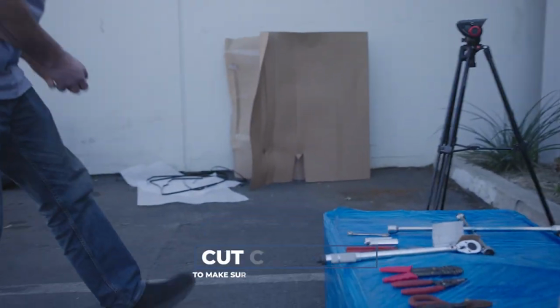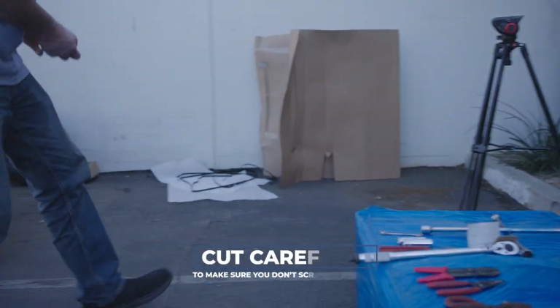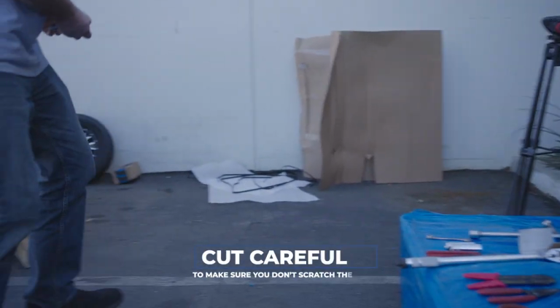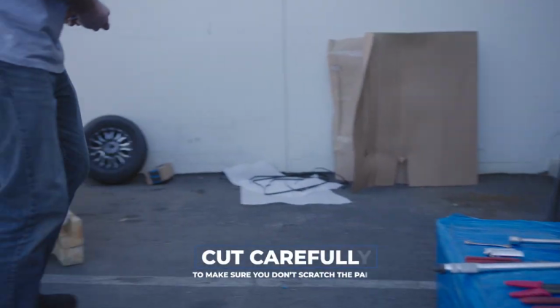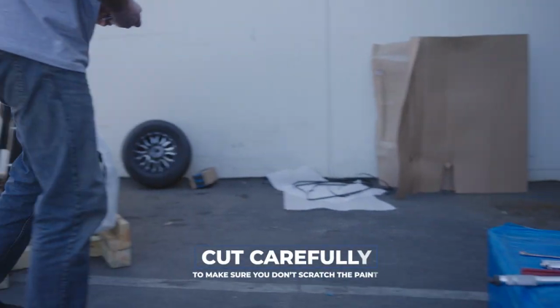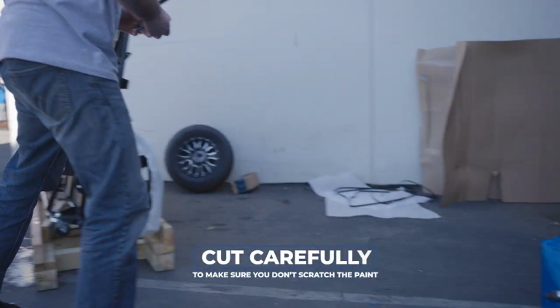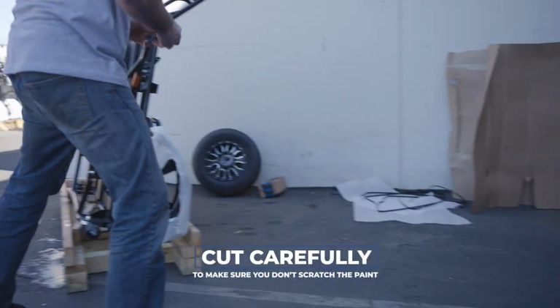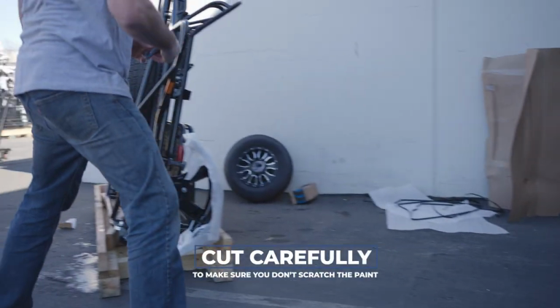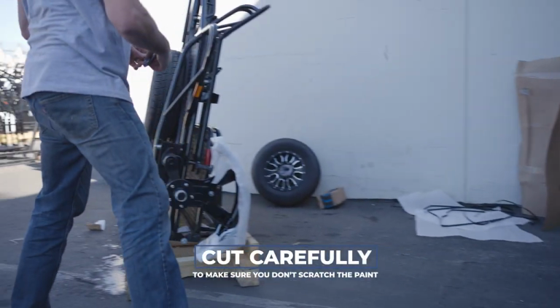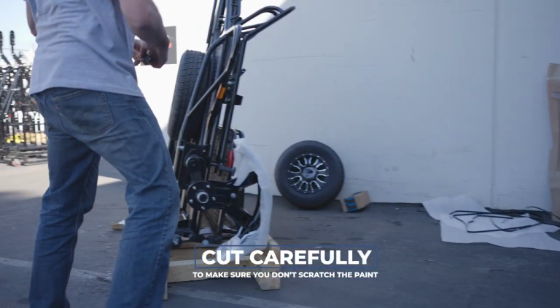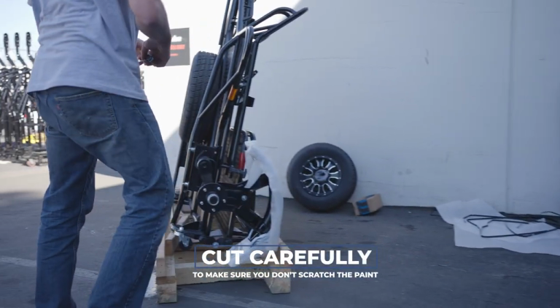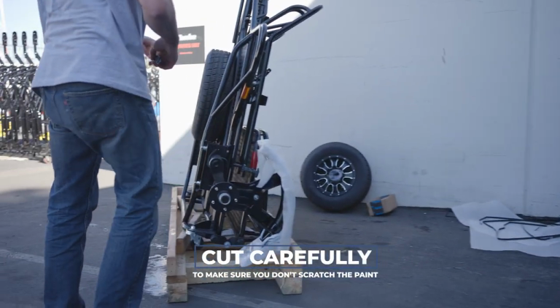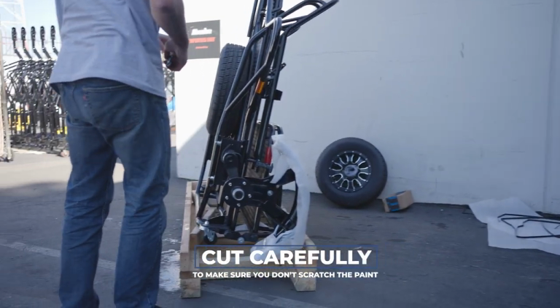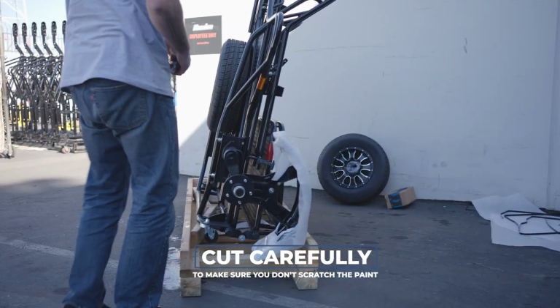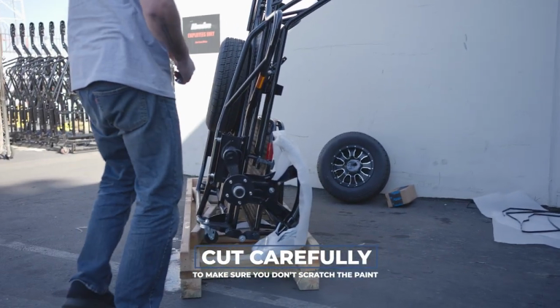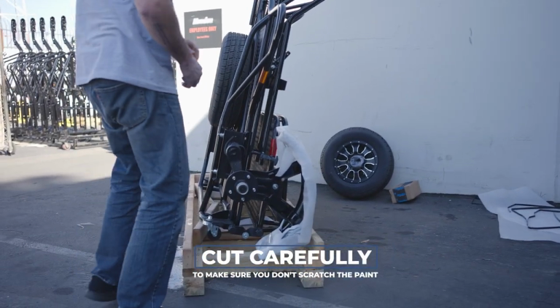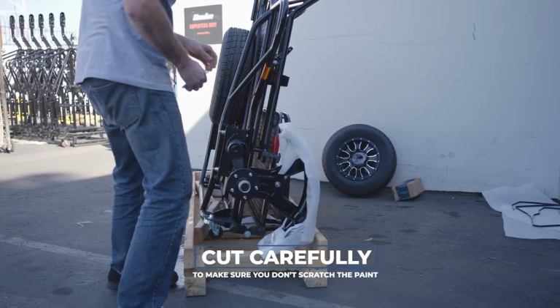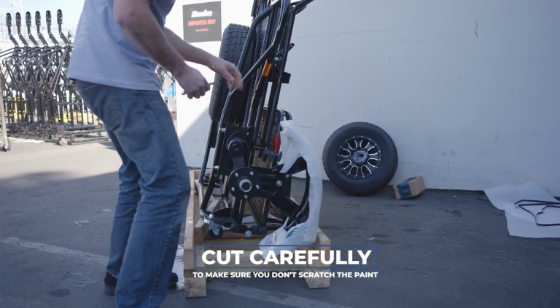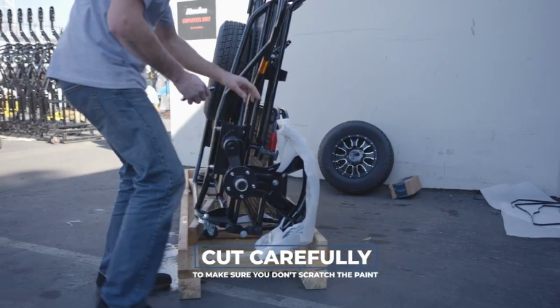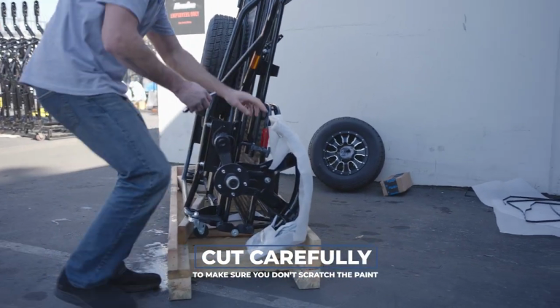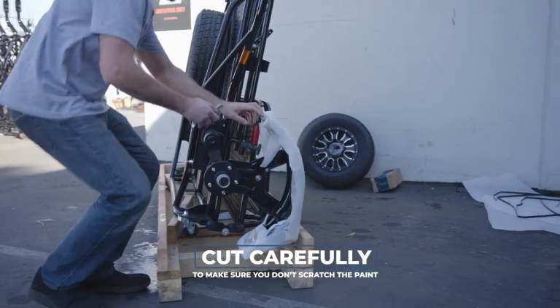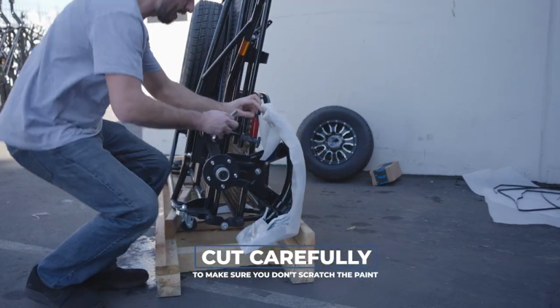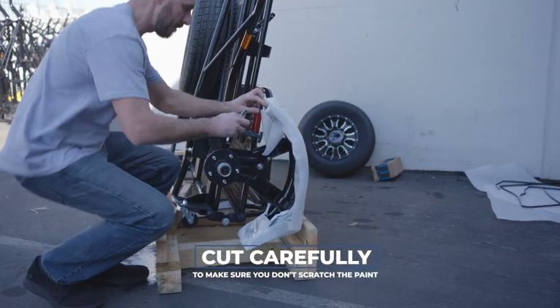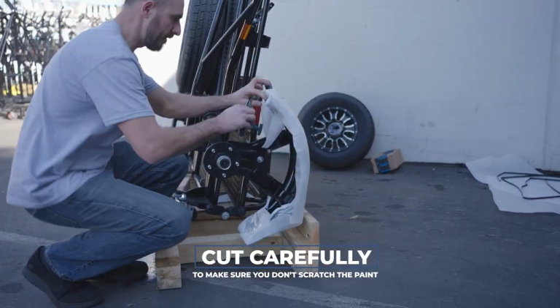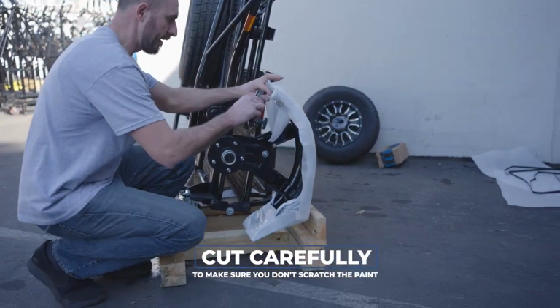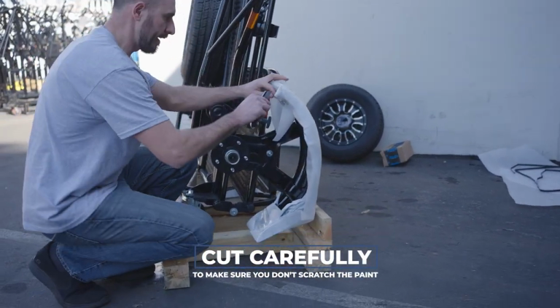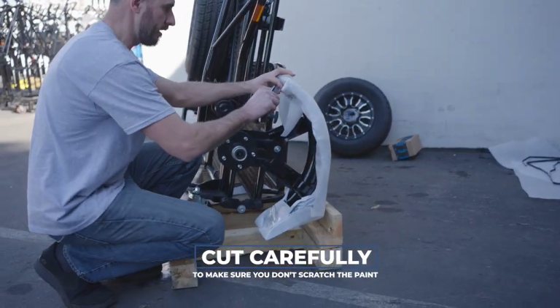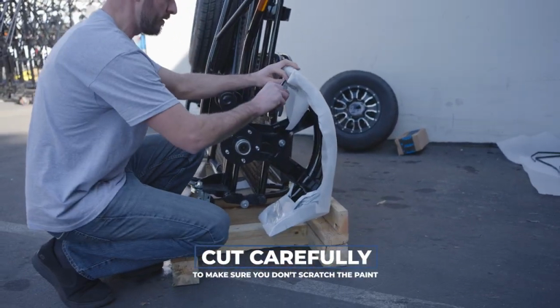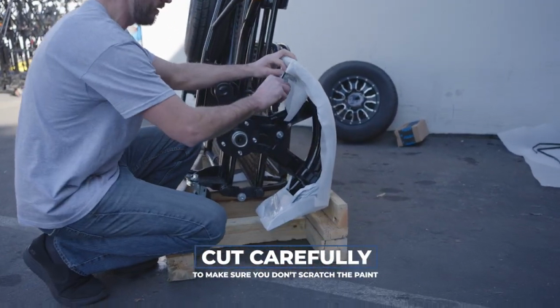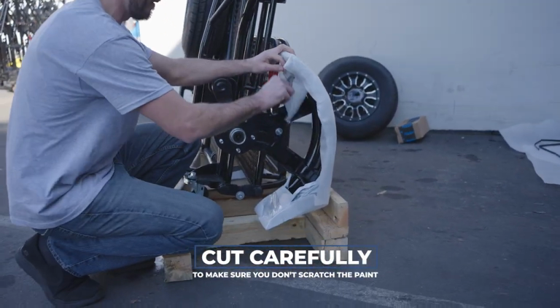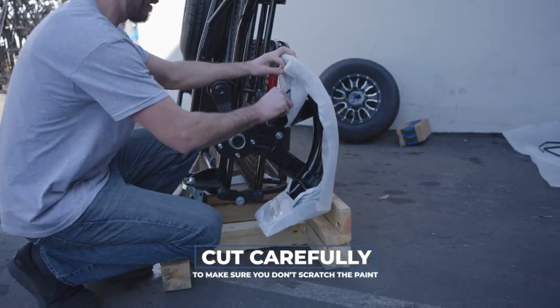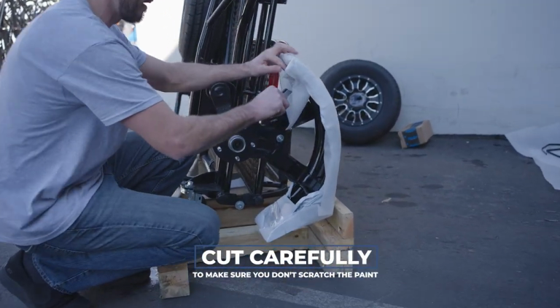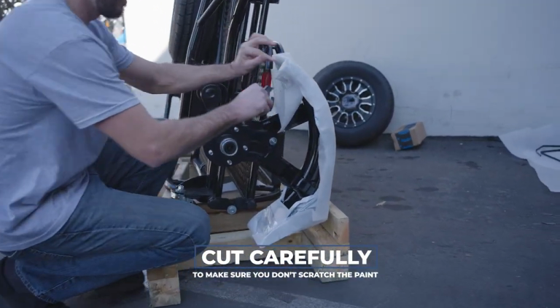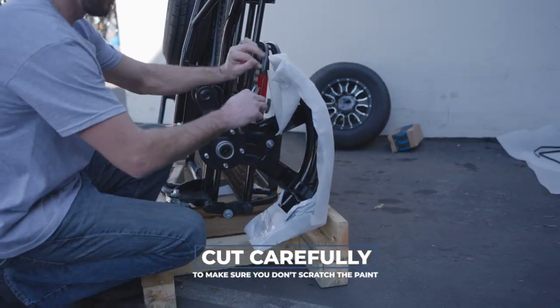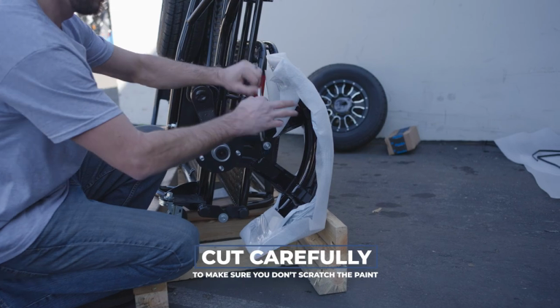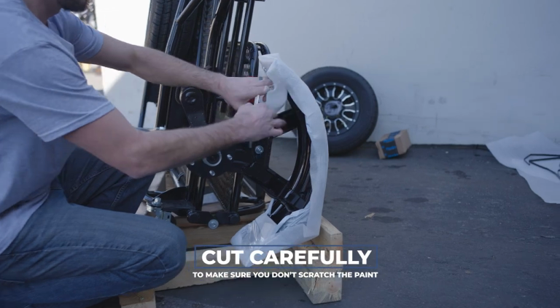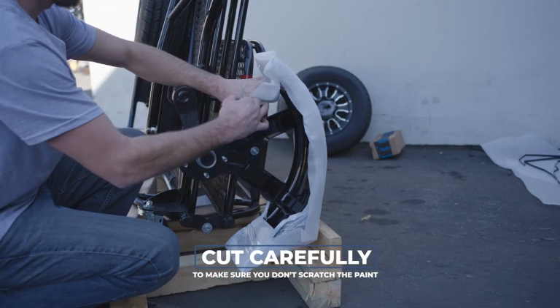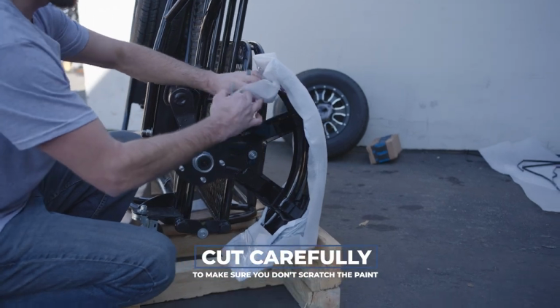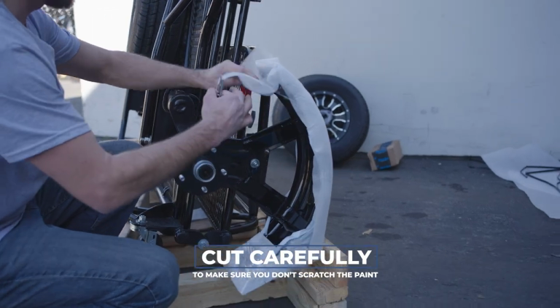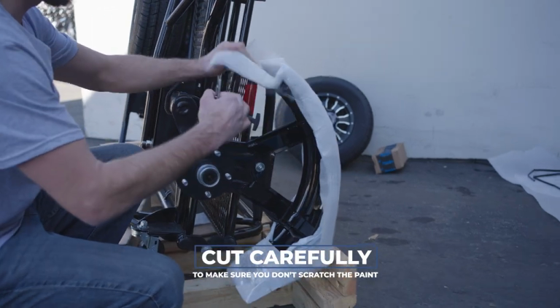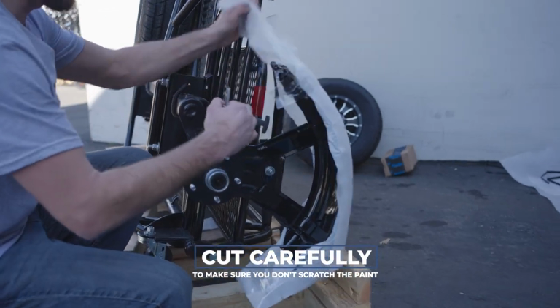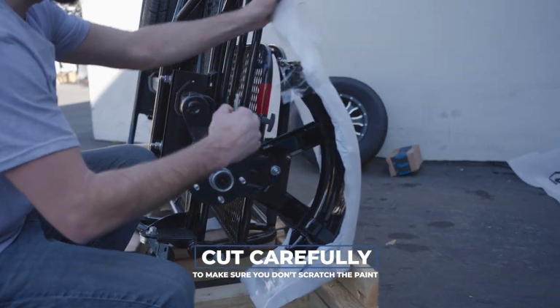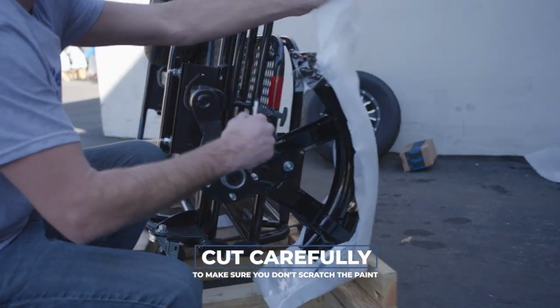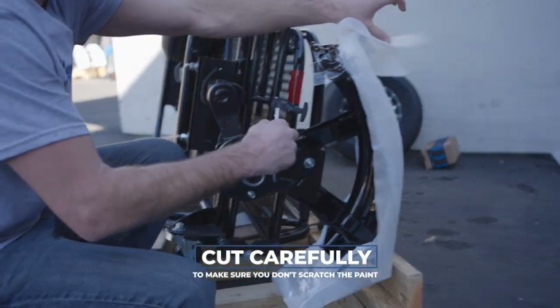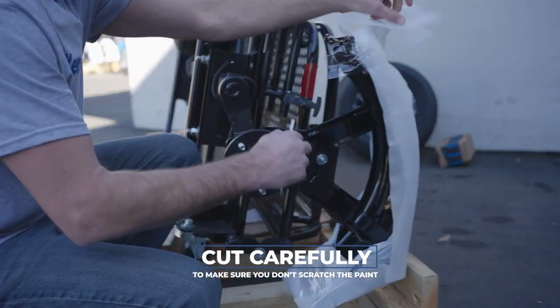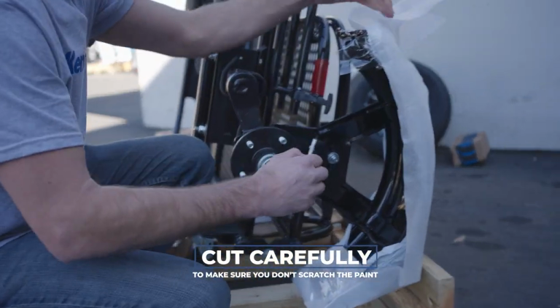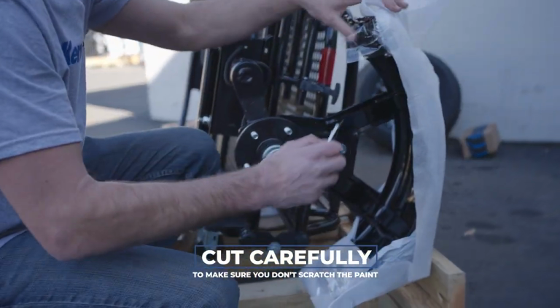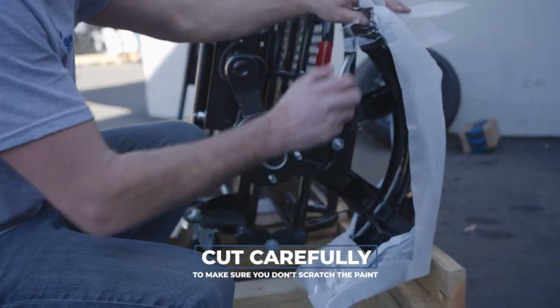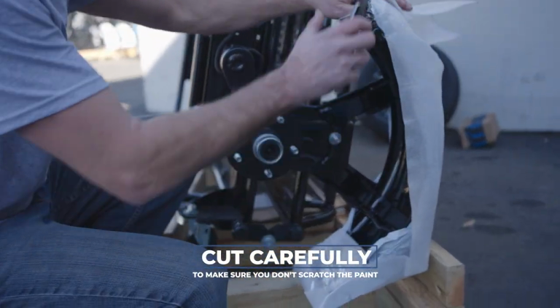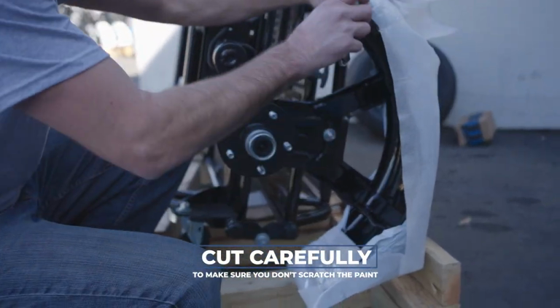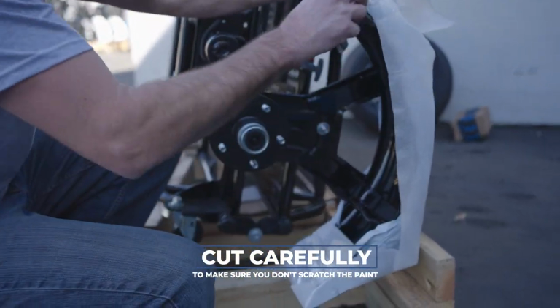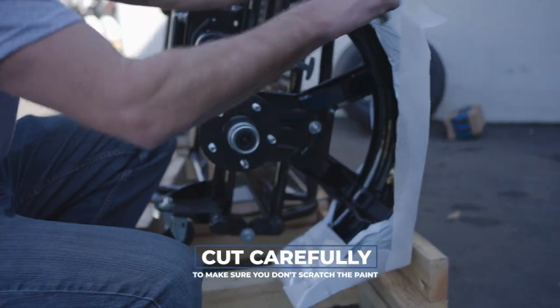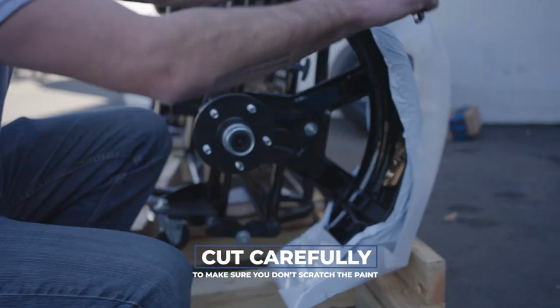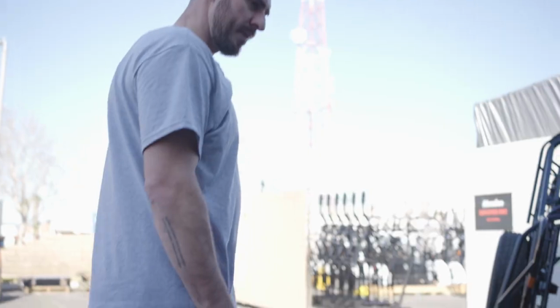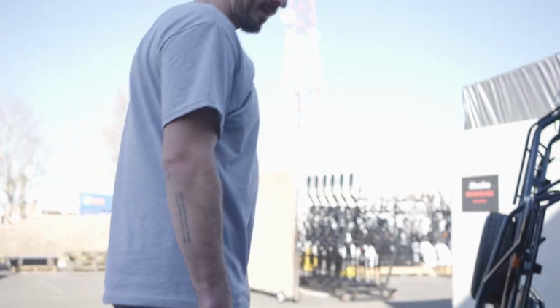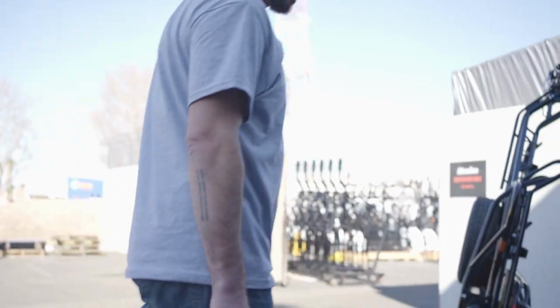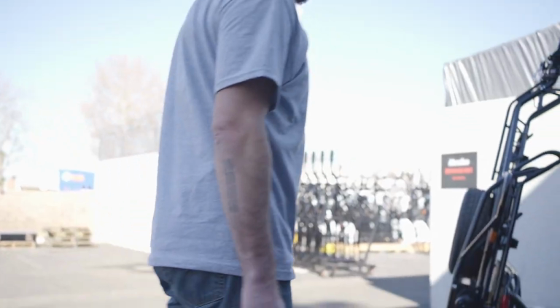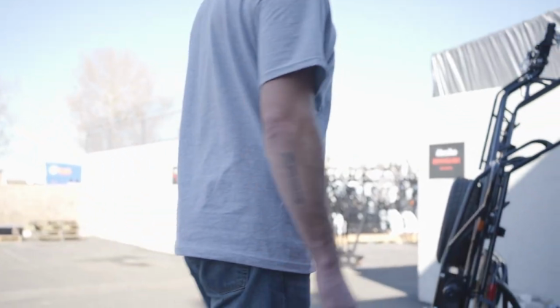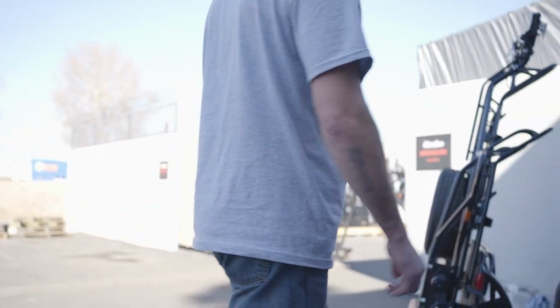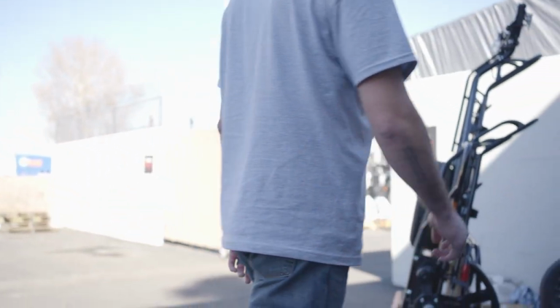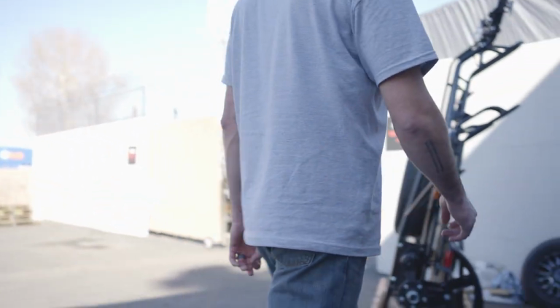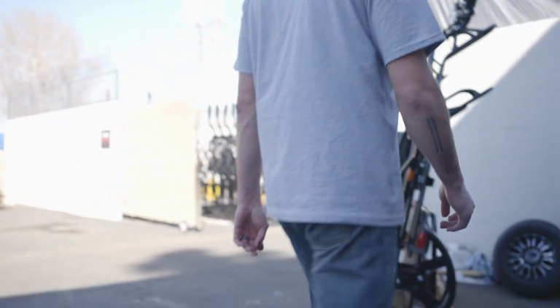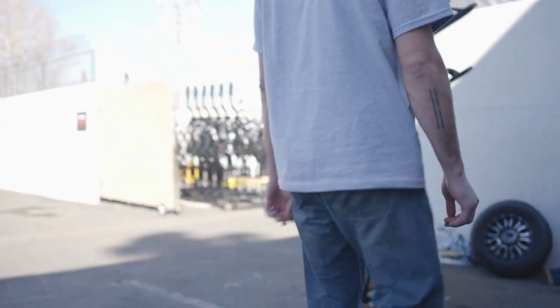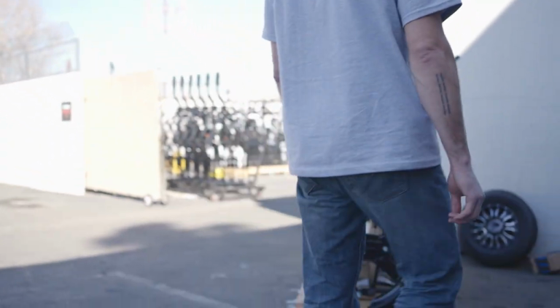Next we're going to take off the packaging from the fenders. Again, be very careful not to scratch the powder coat. Then we're going to put the wheels on.